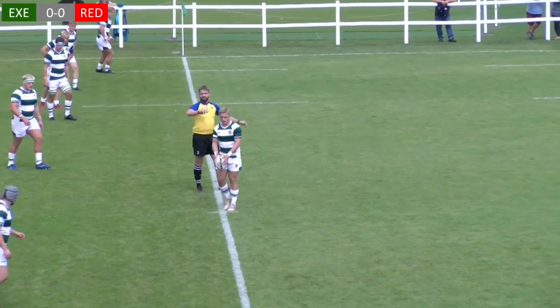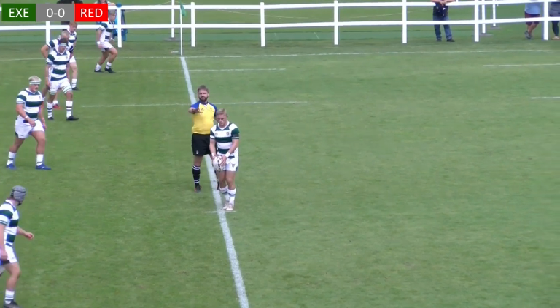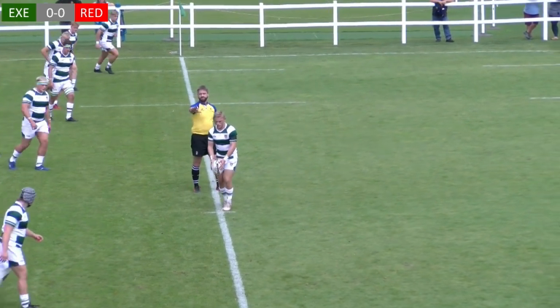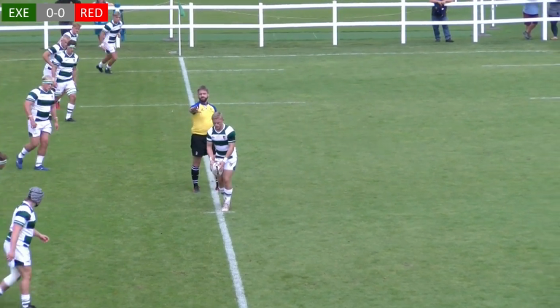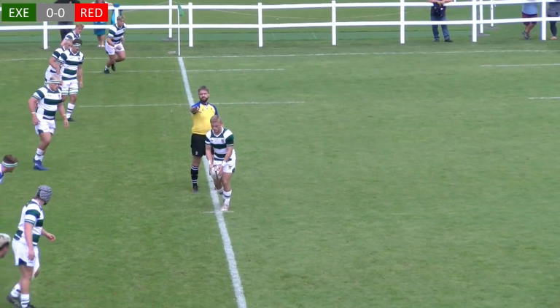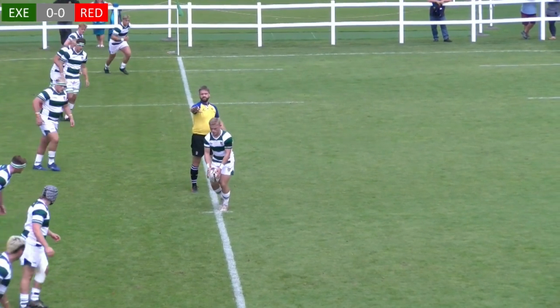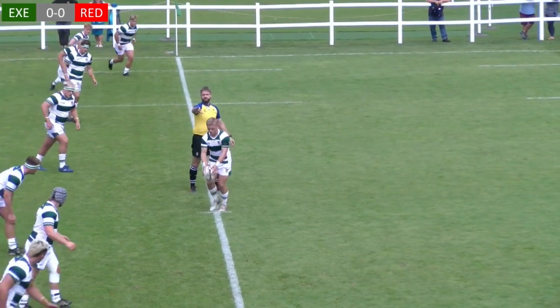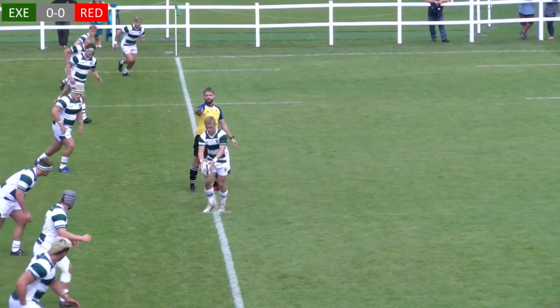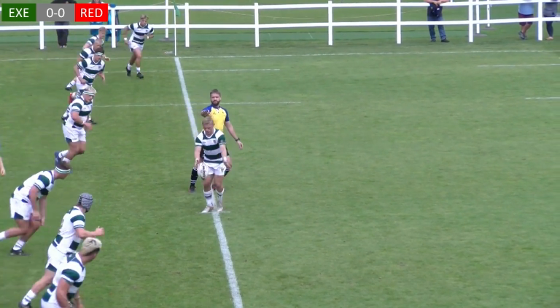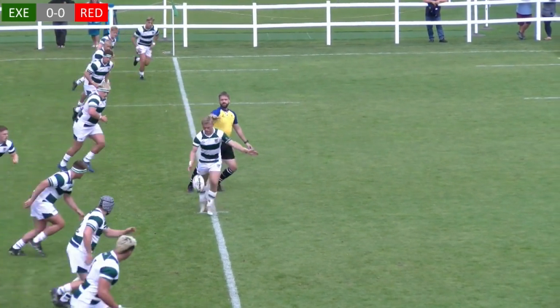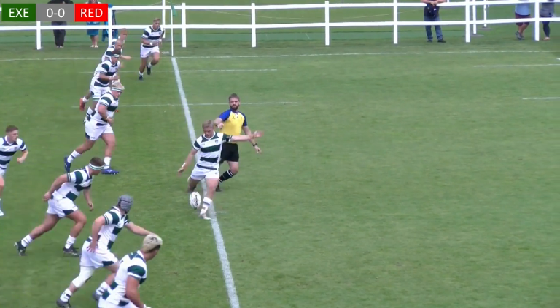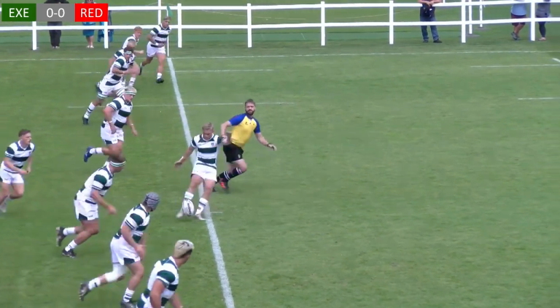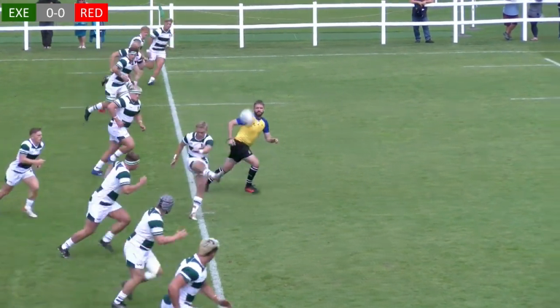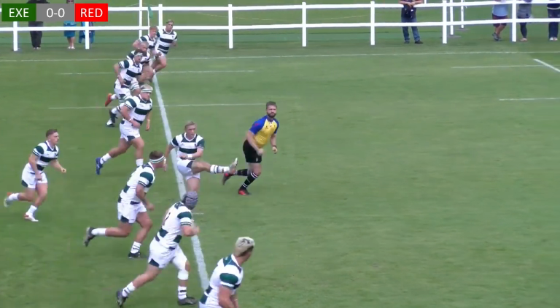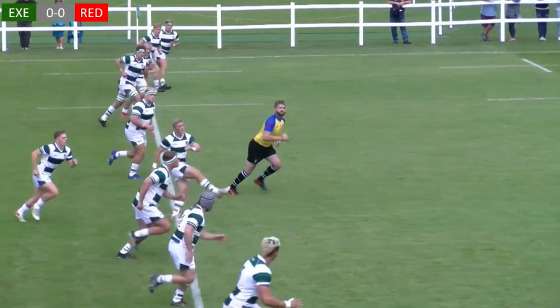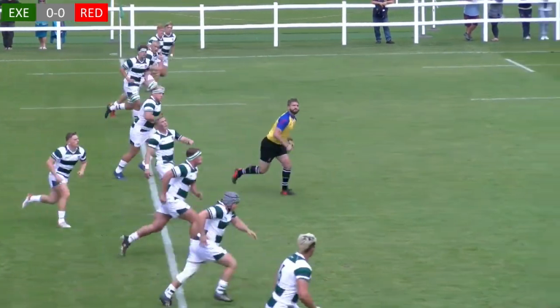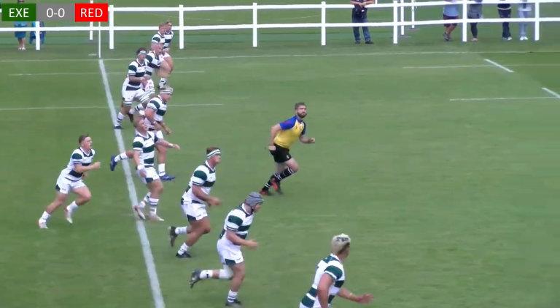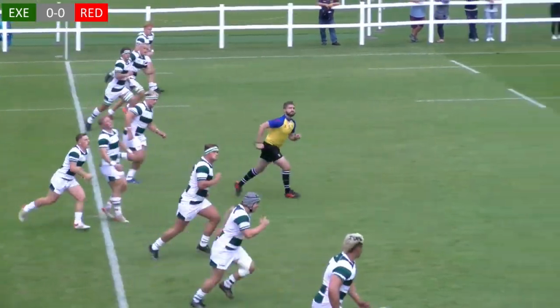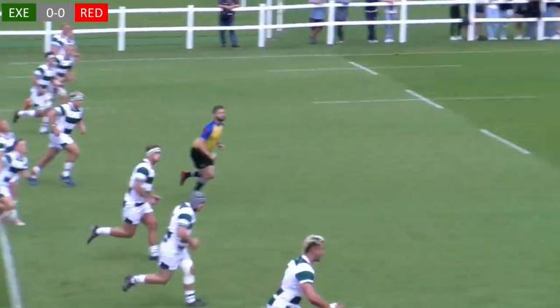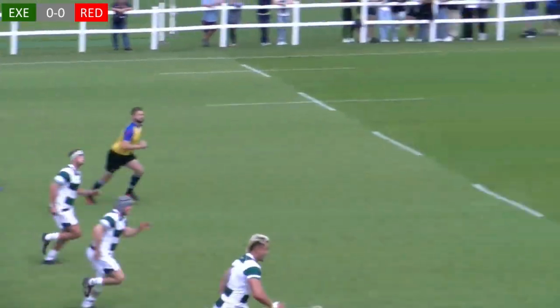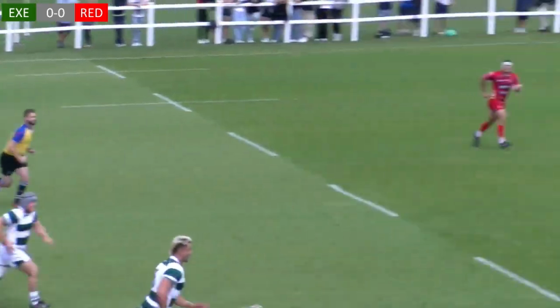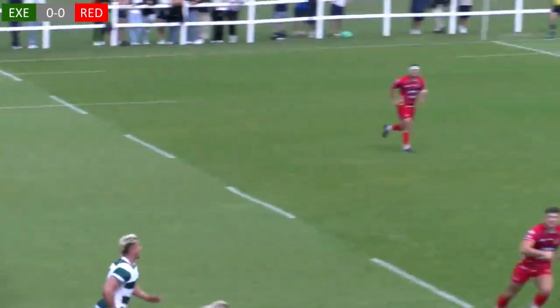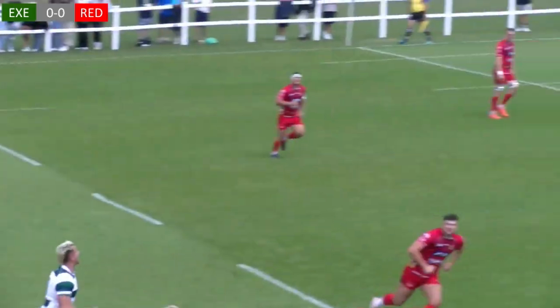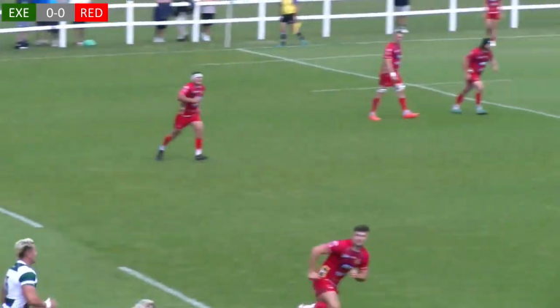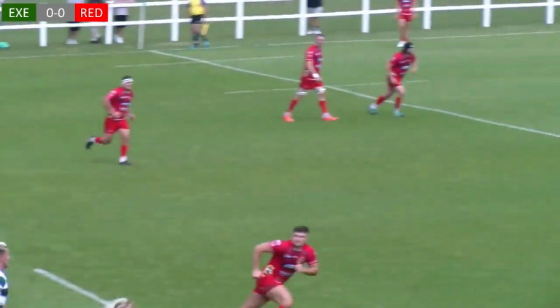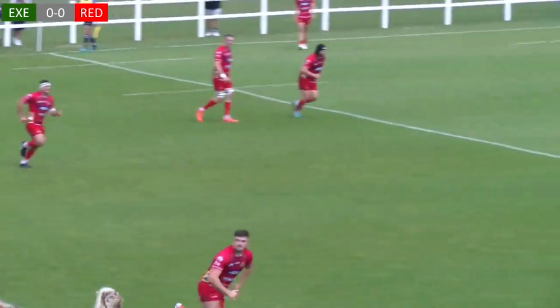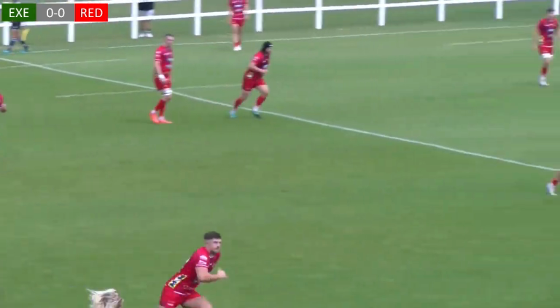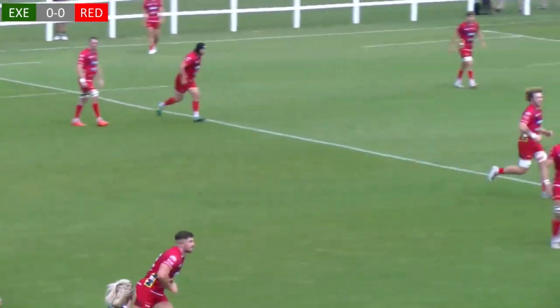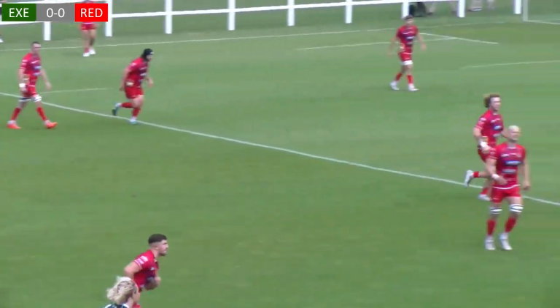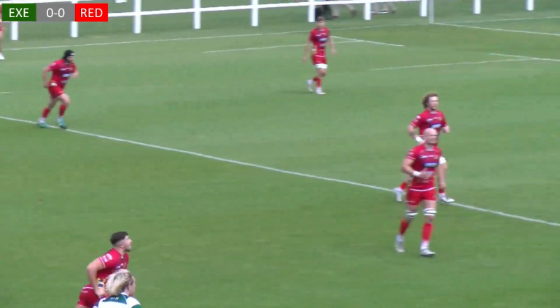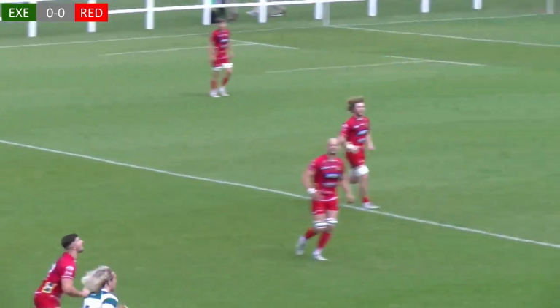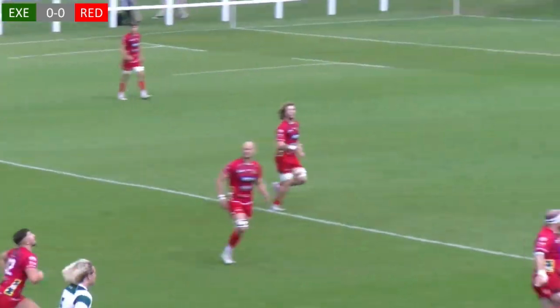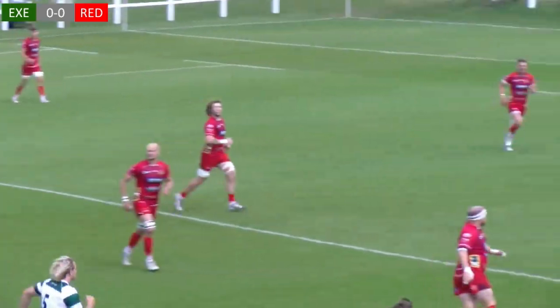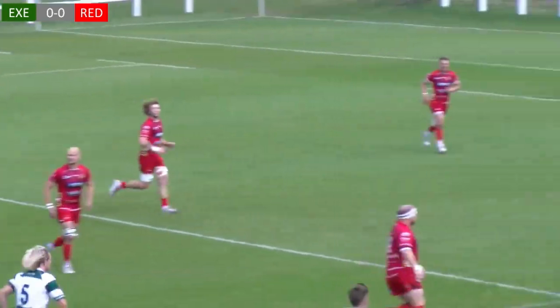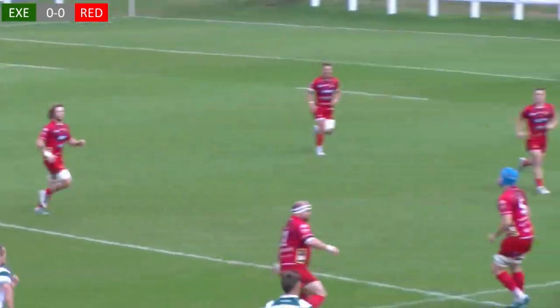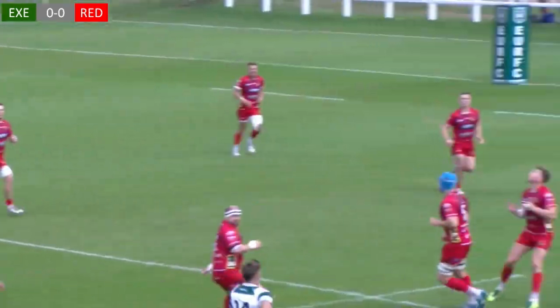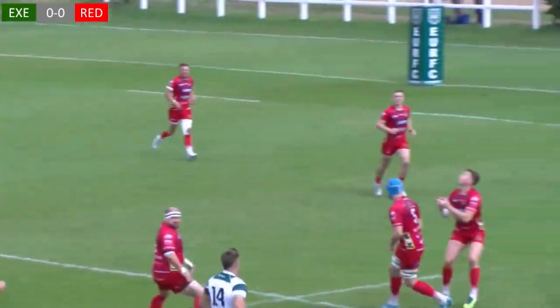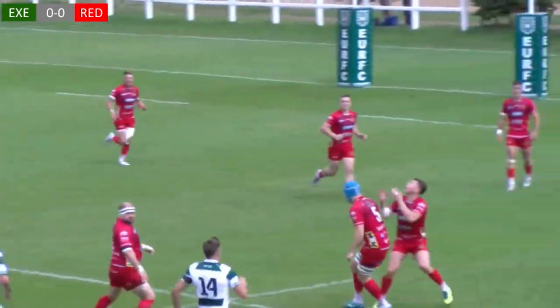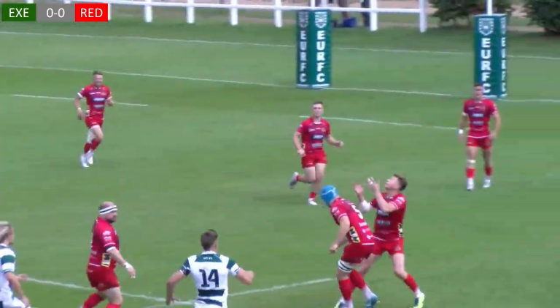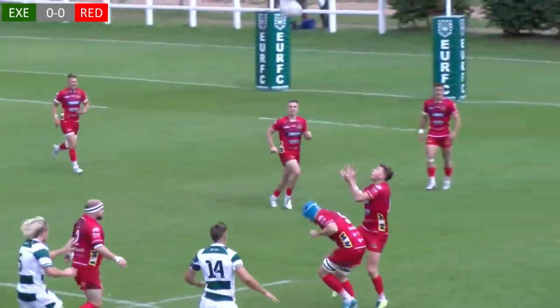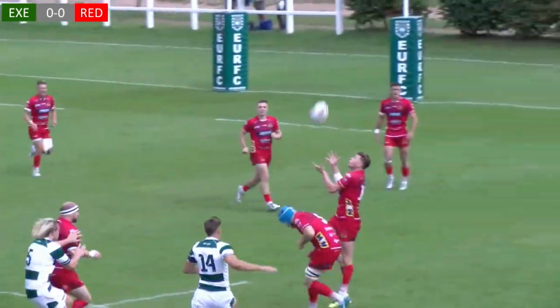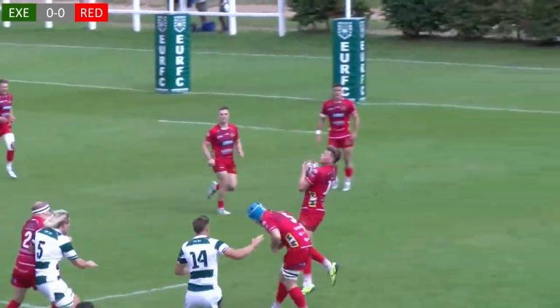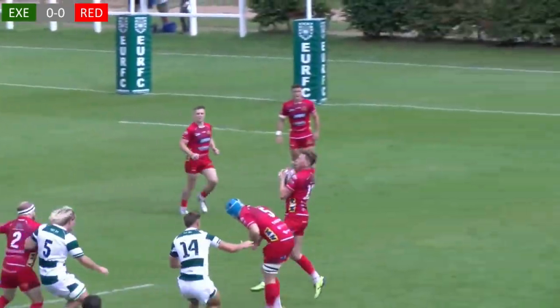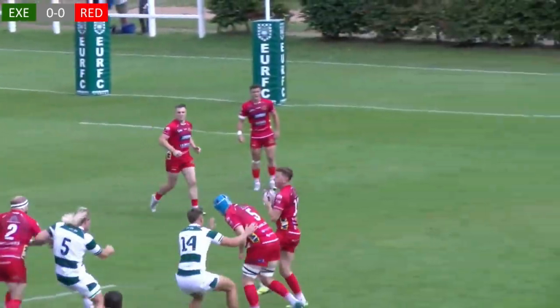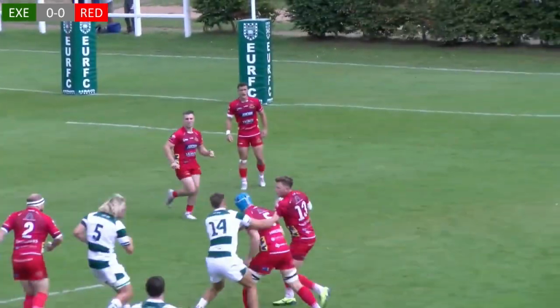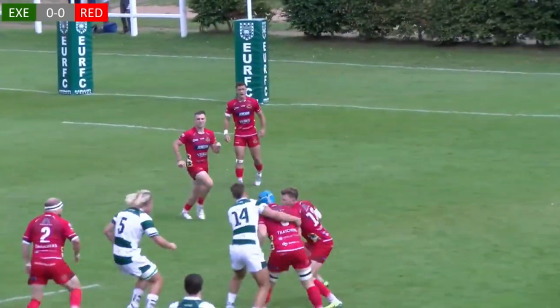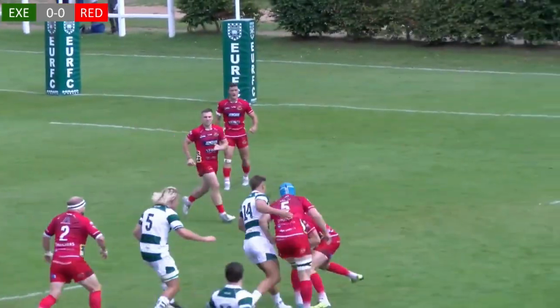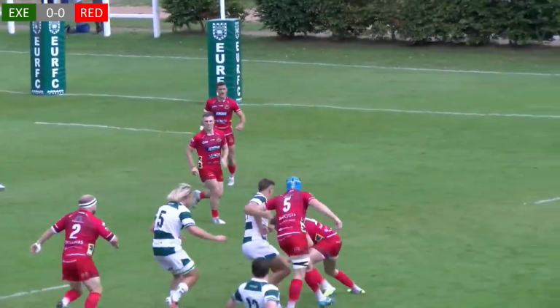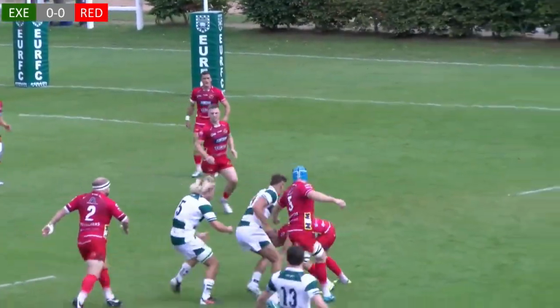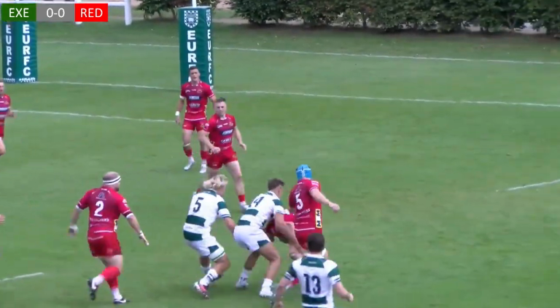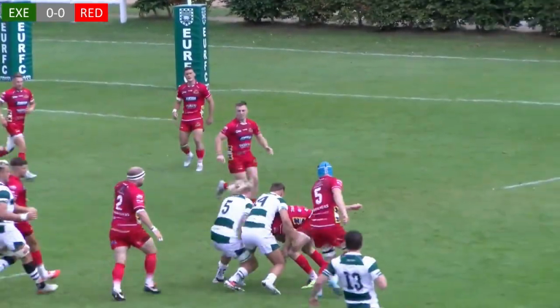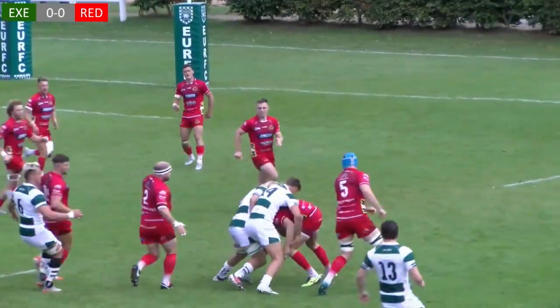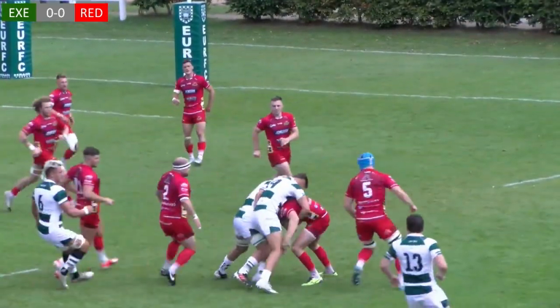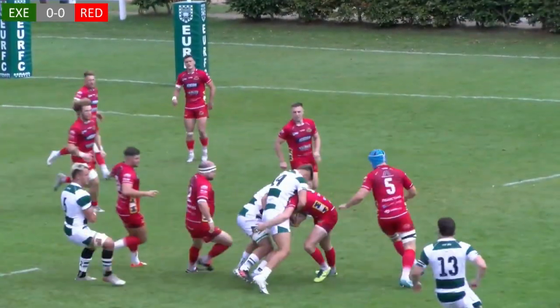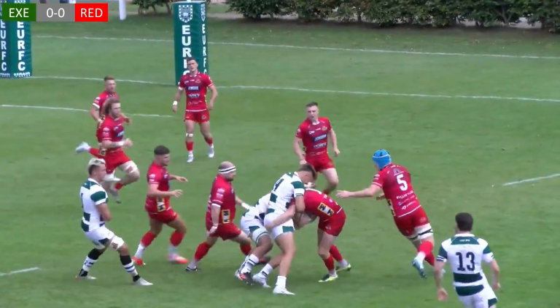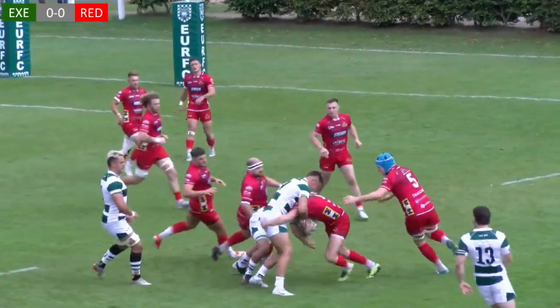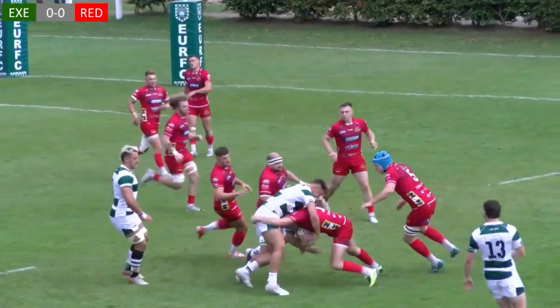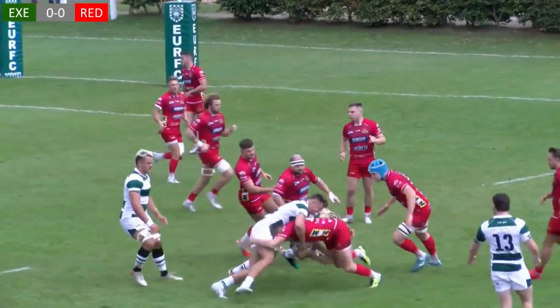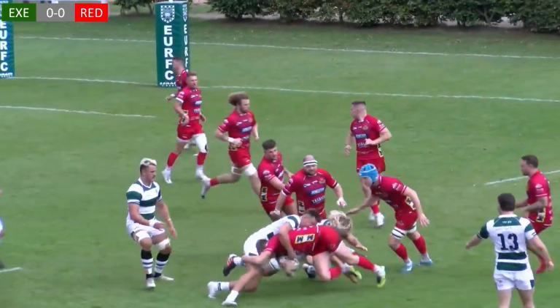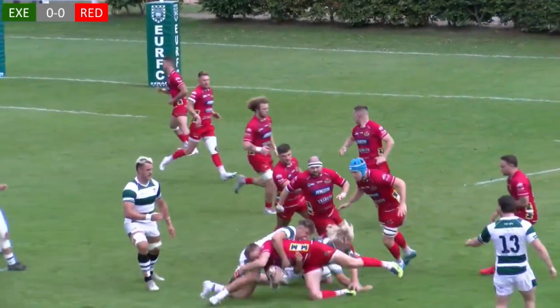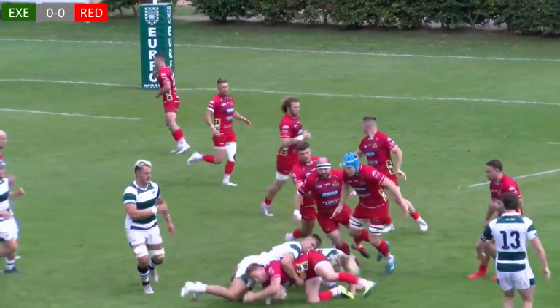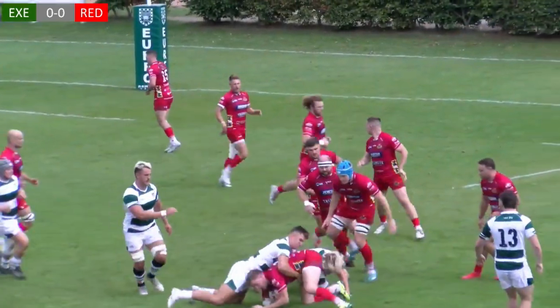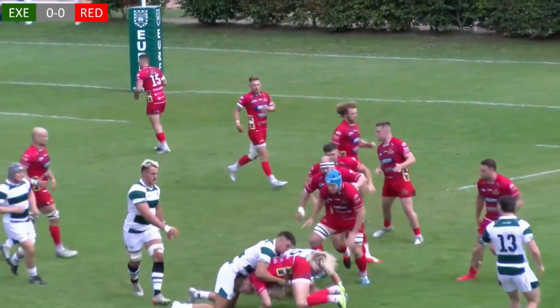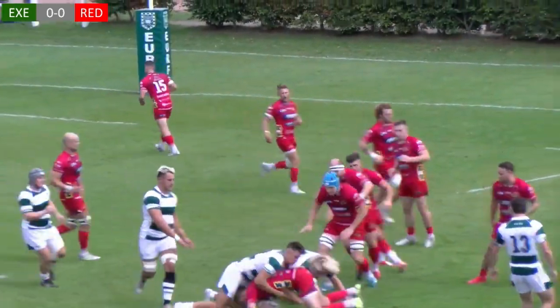Fresh off the back of last week's victory against Barnstable, Exeter University welcomed expected title challengers Red Ruth to Topsham.